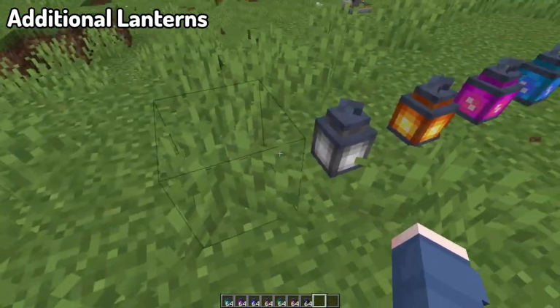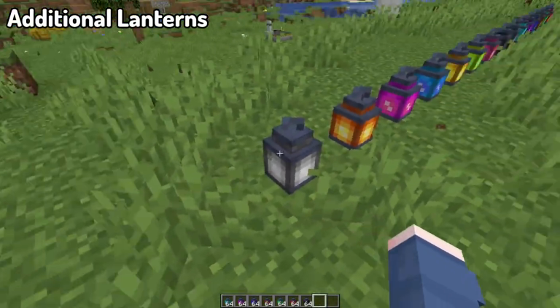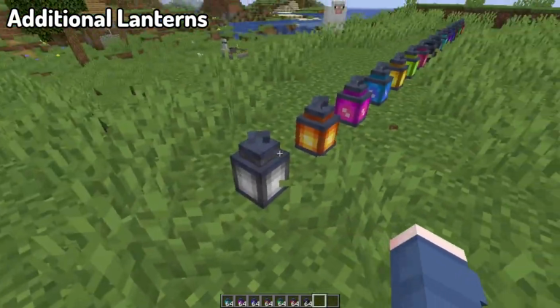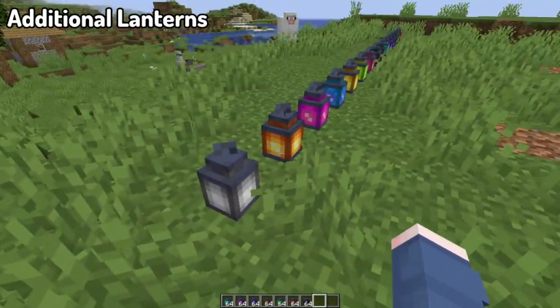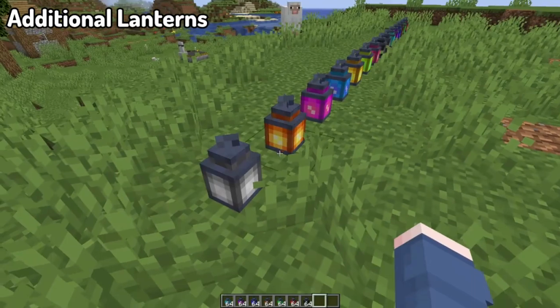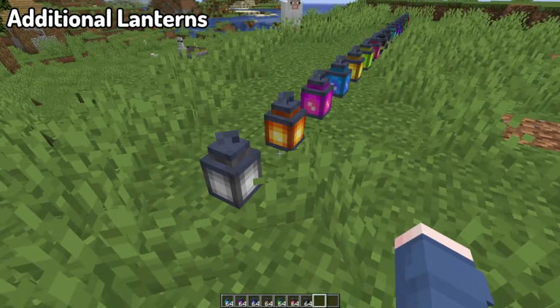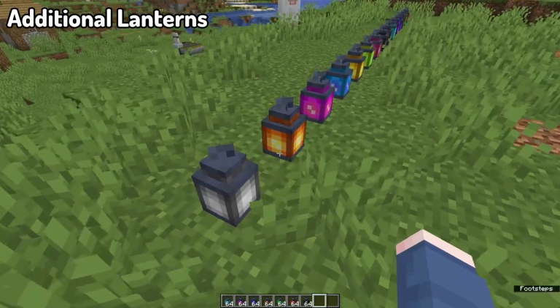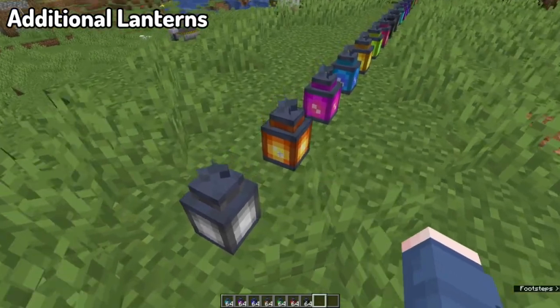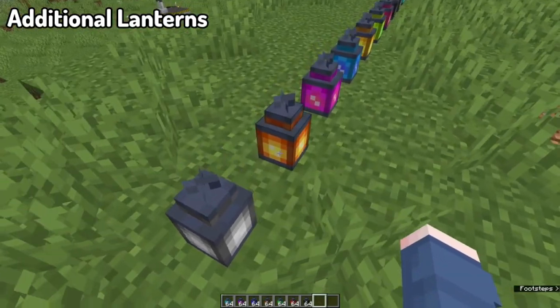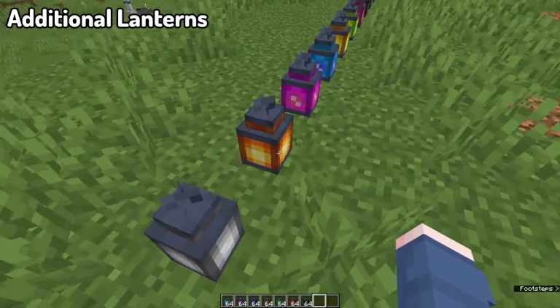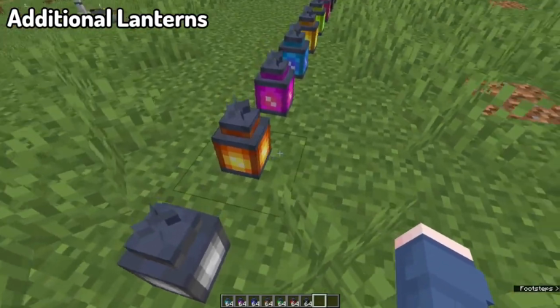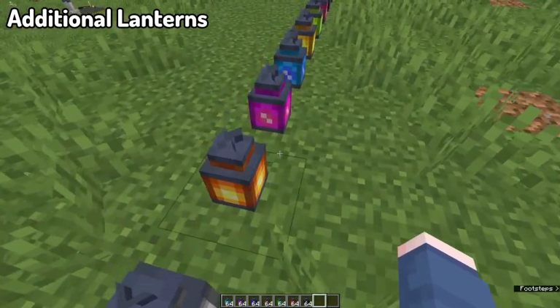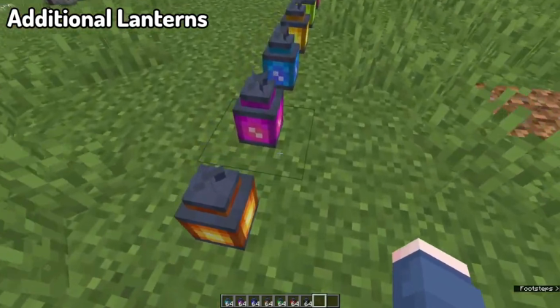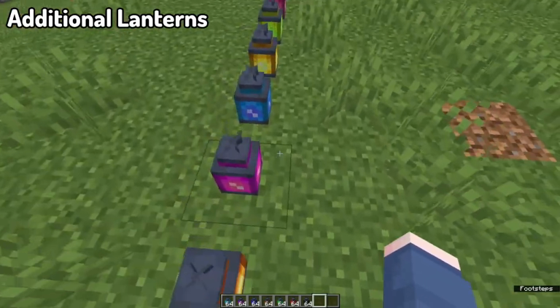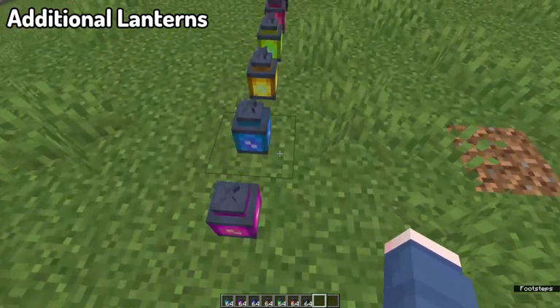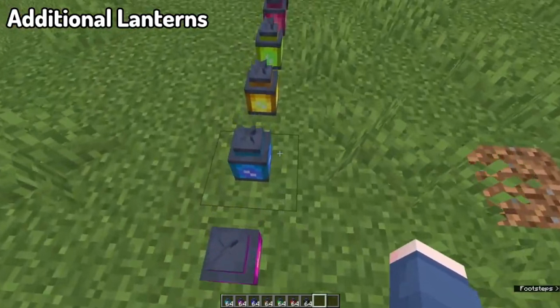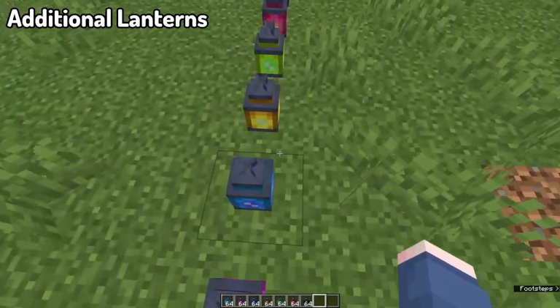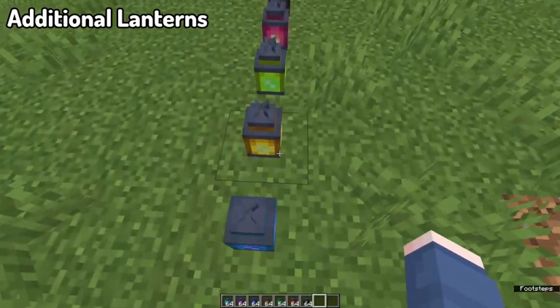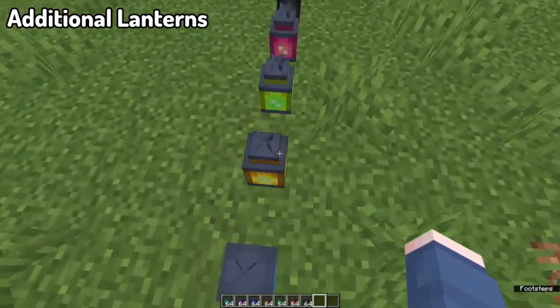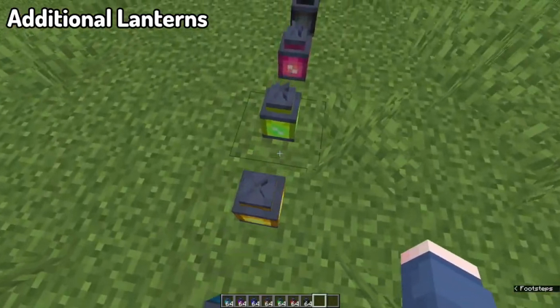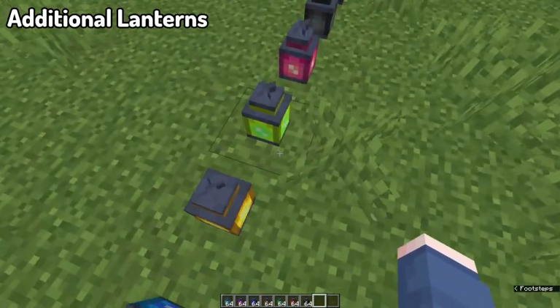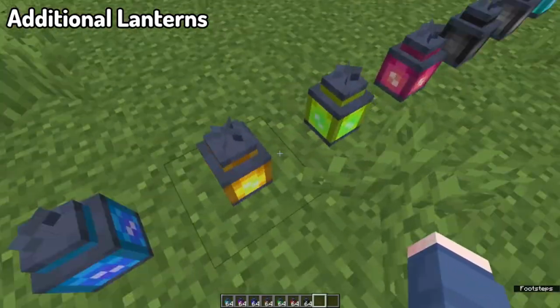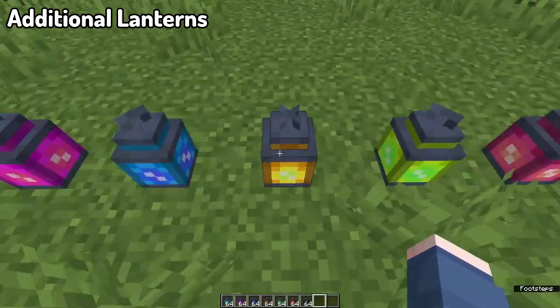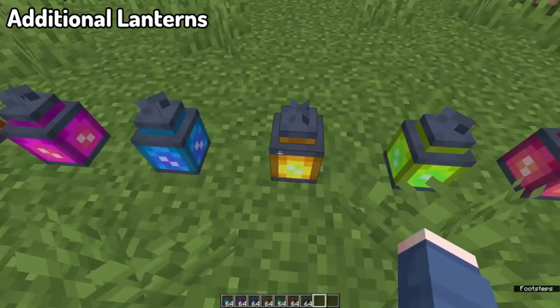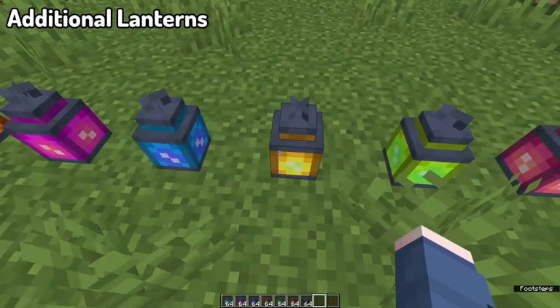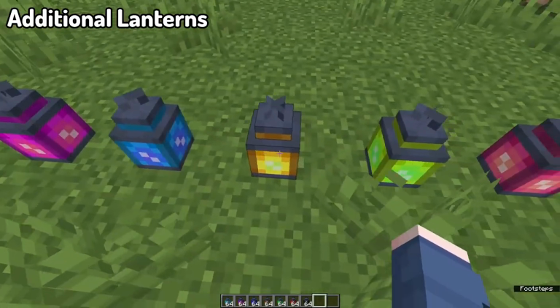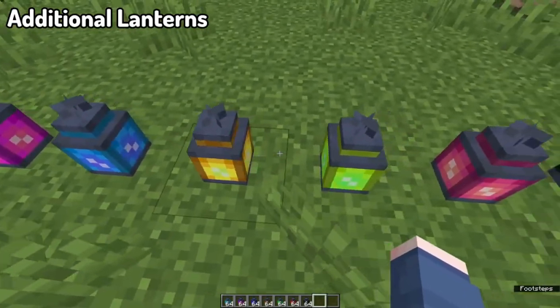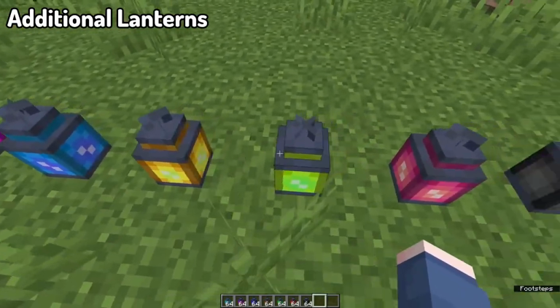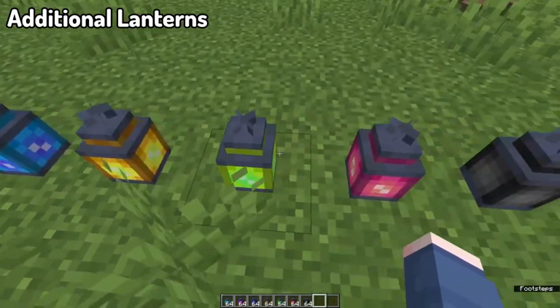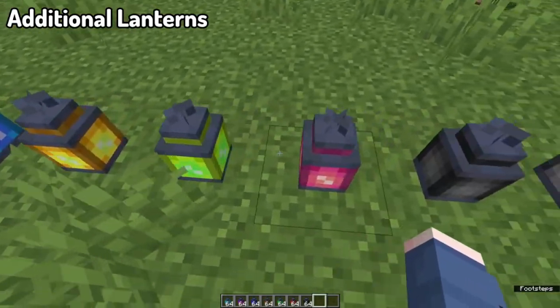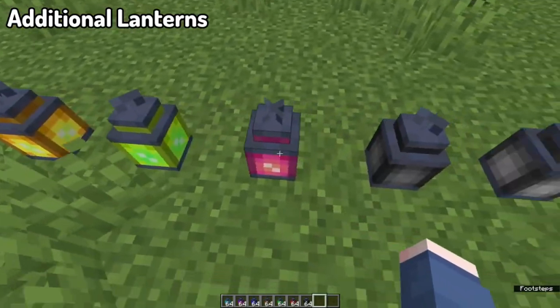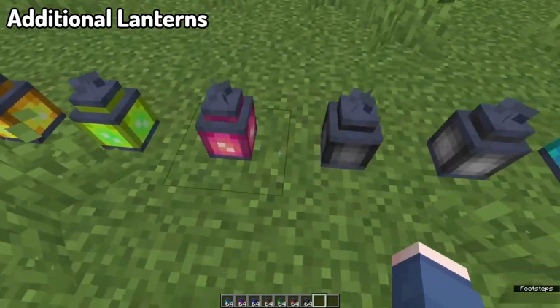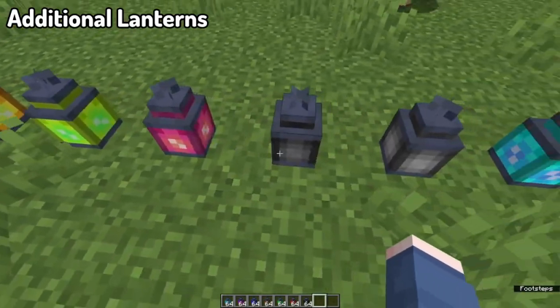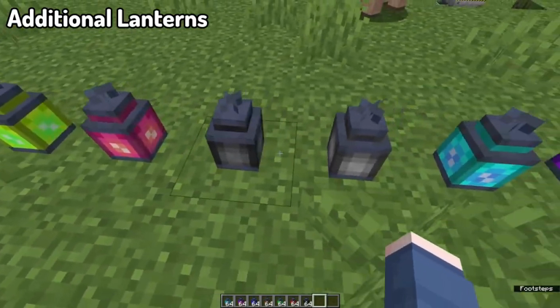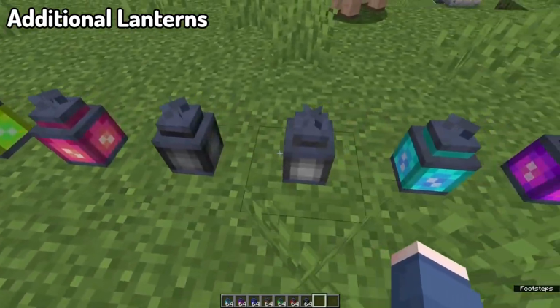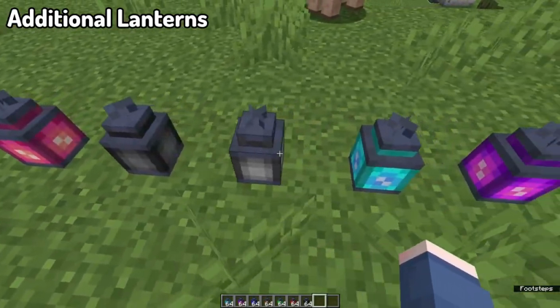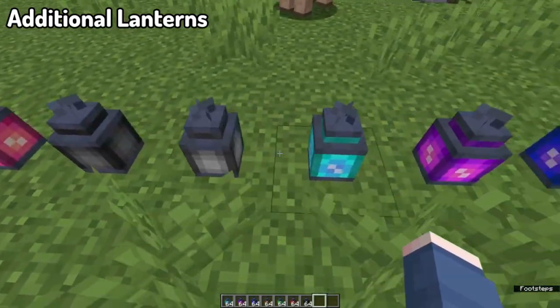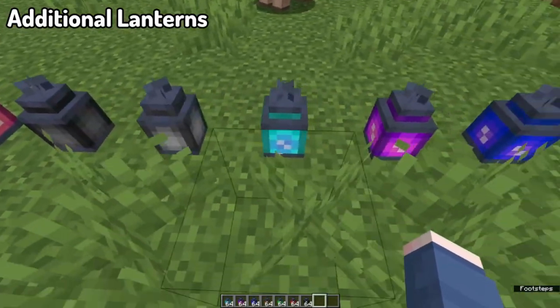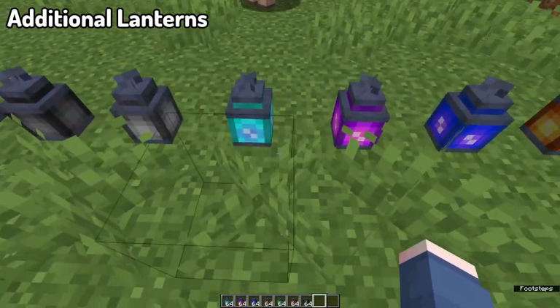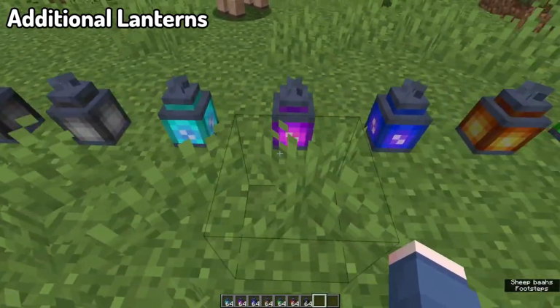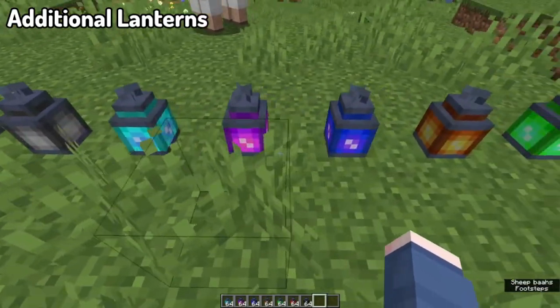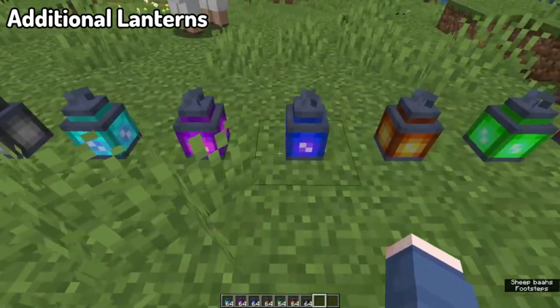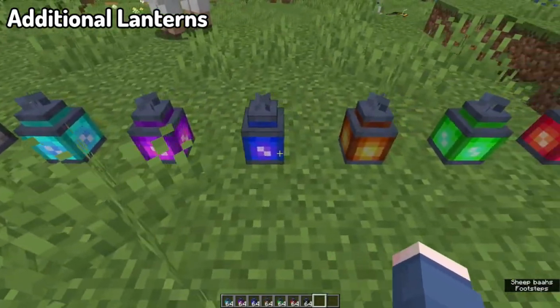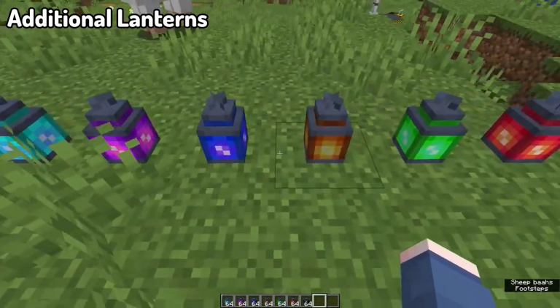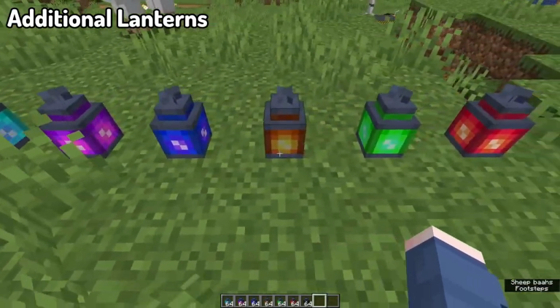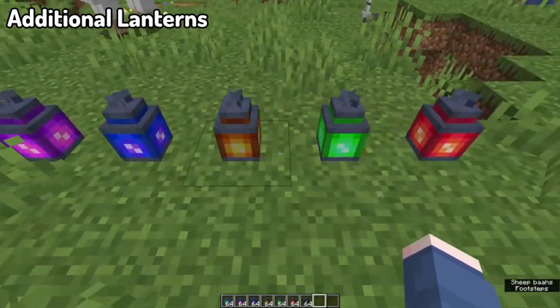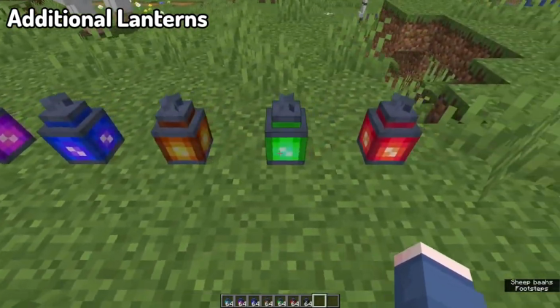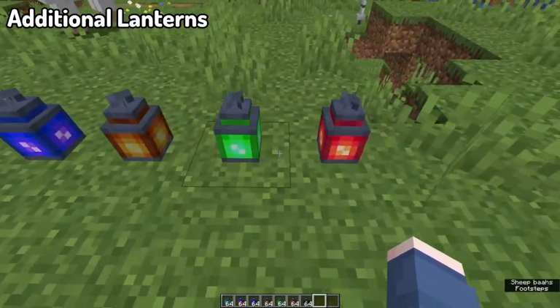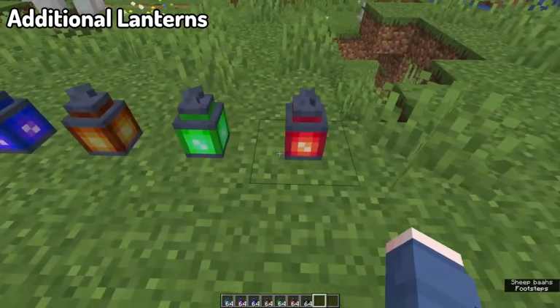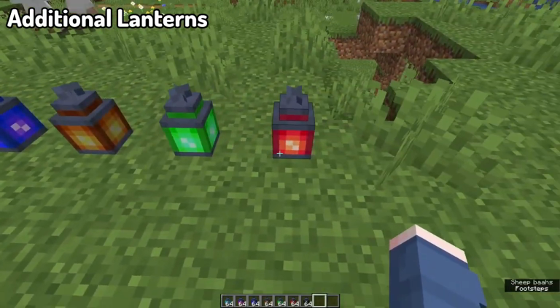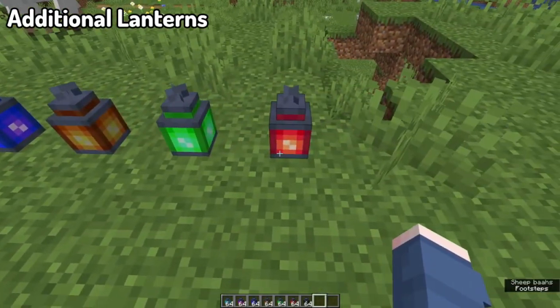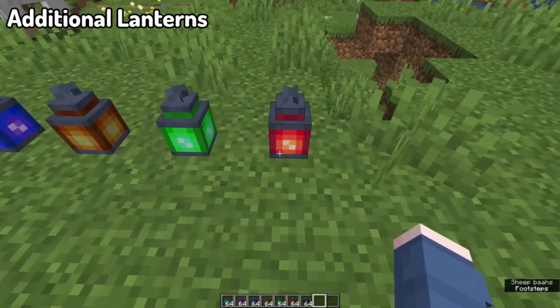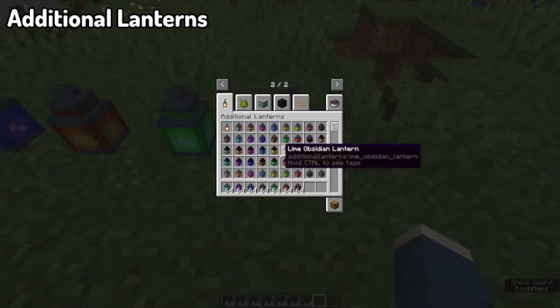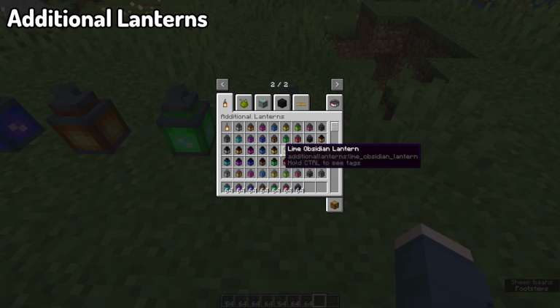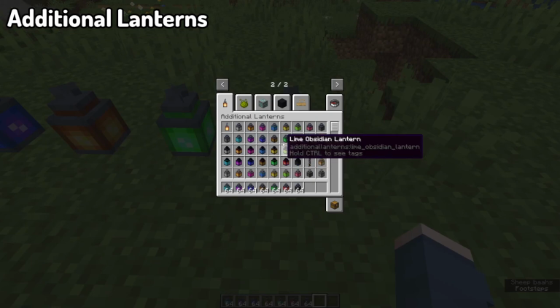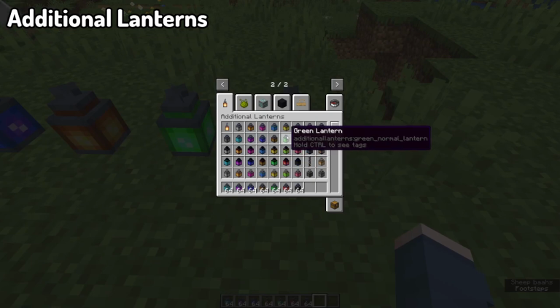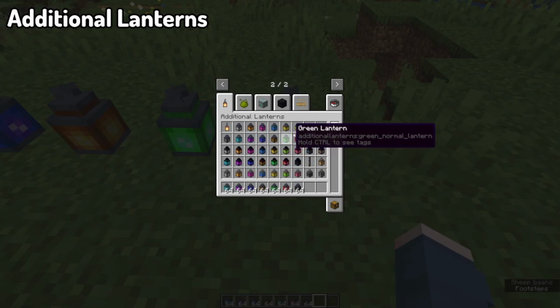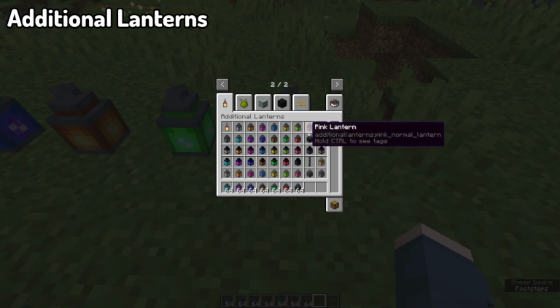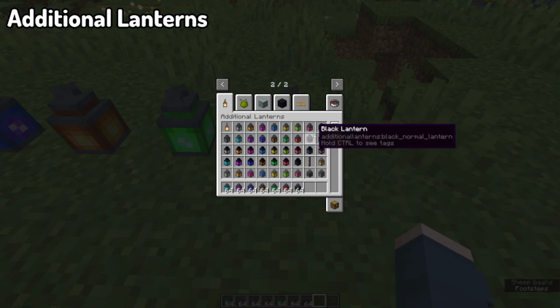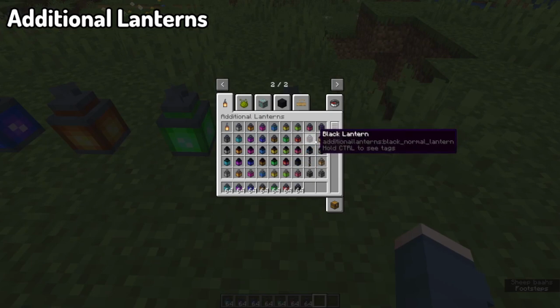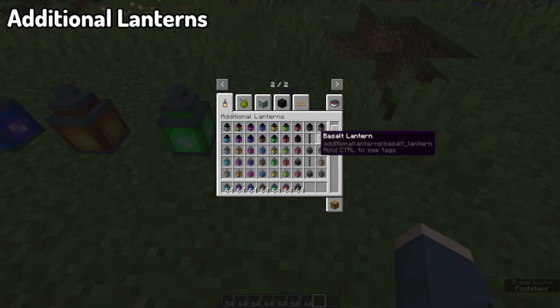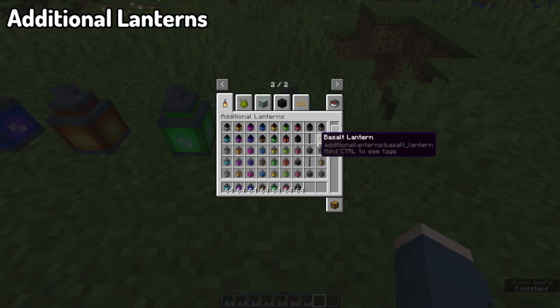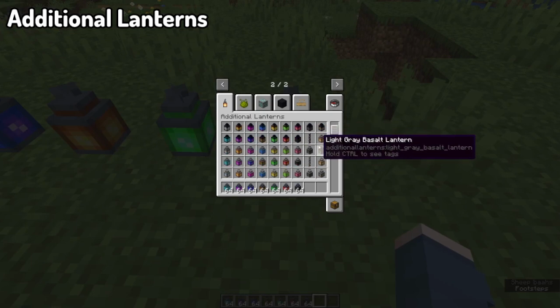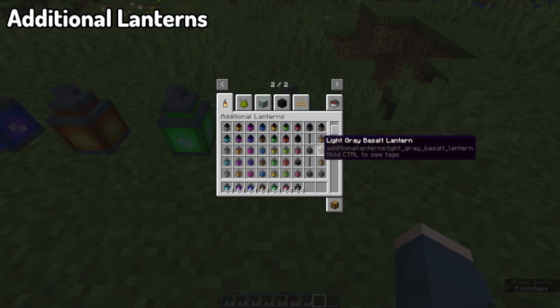And of course, you can dye the lanterns any single color available in Minecraft, or leave it at the default yellow if you want to.